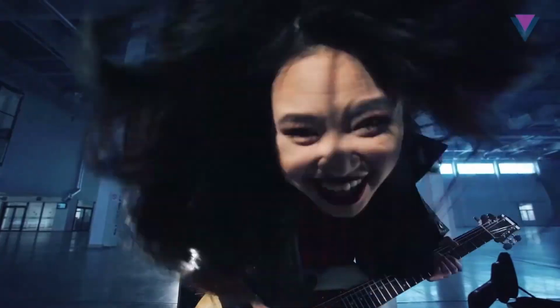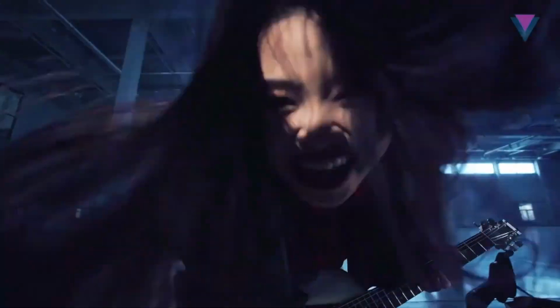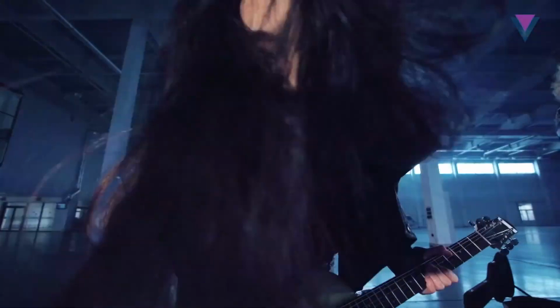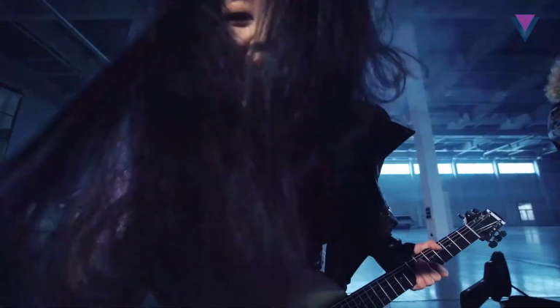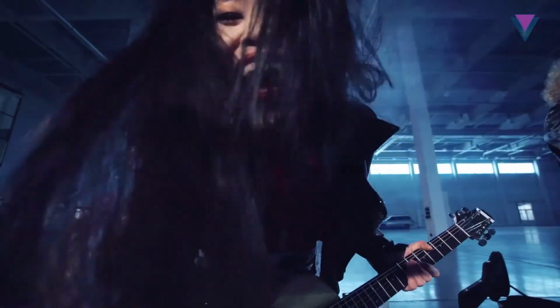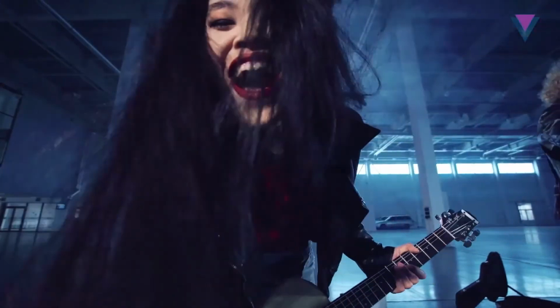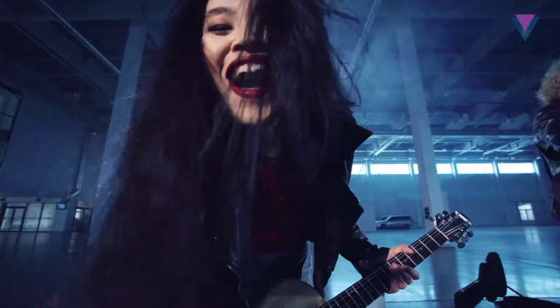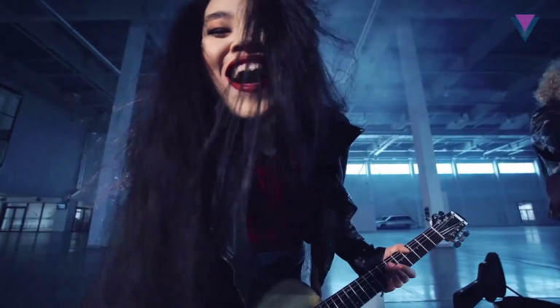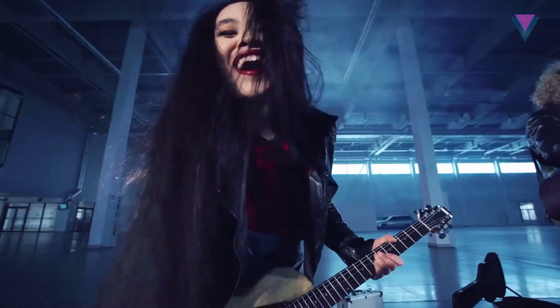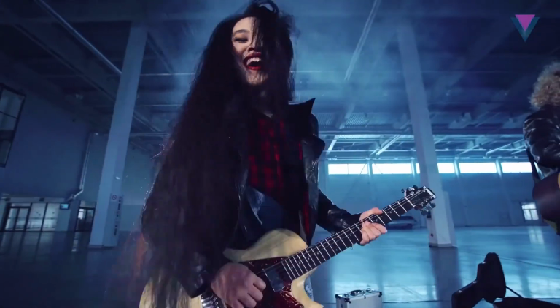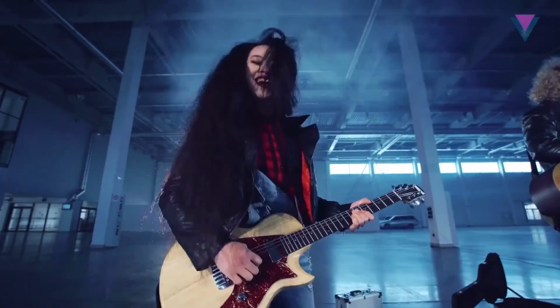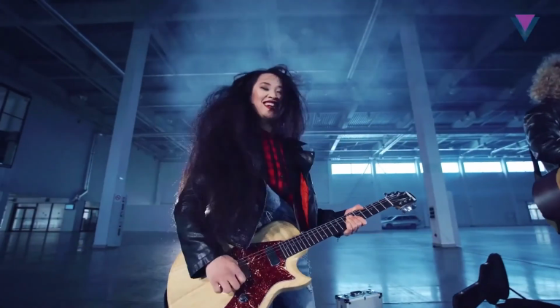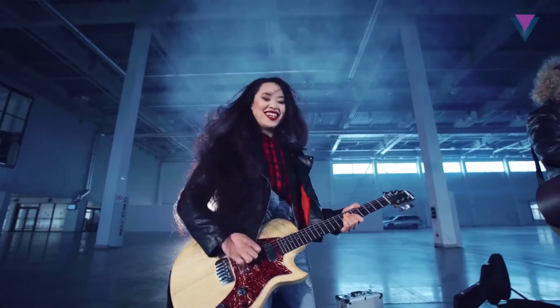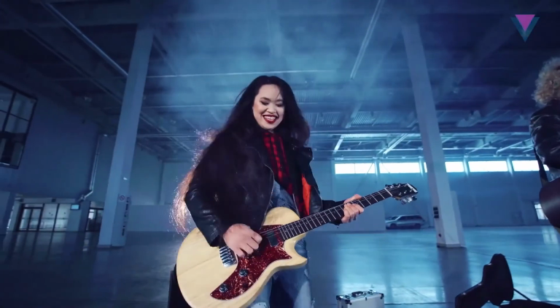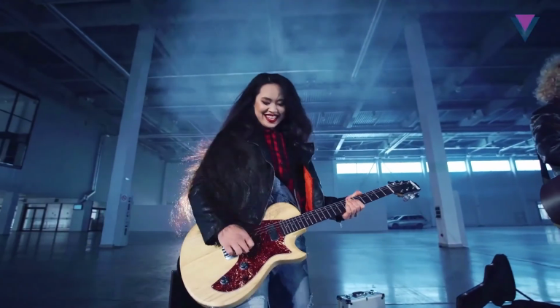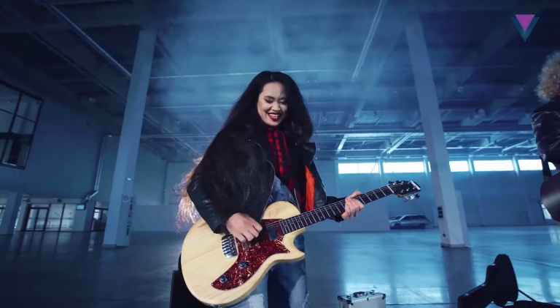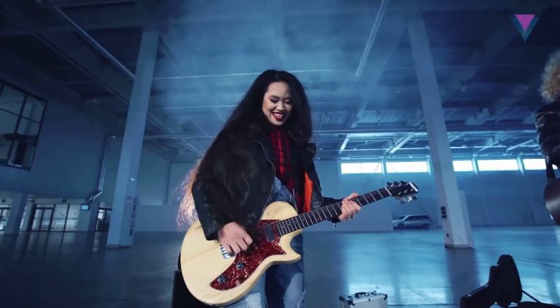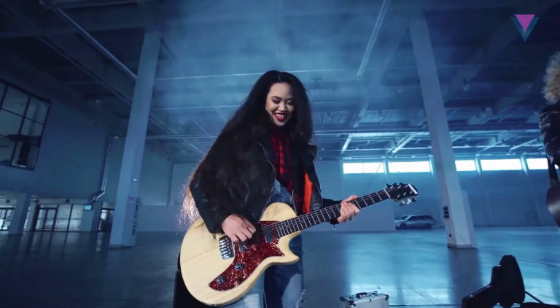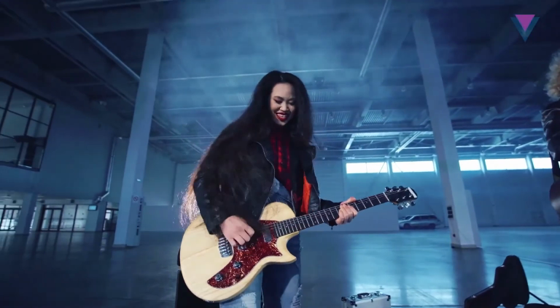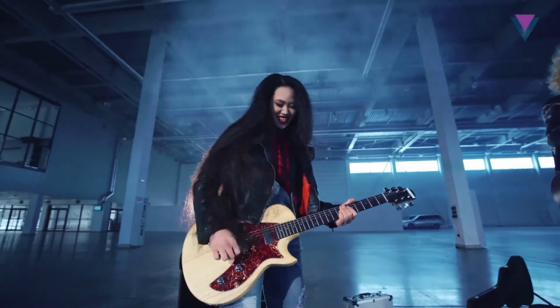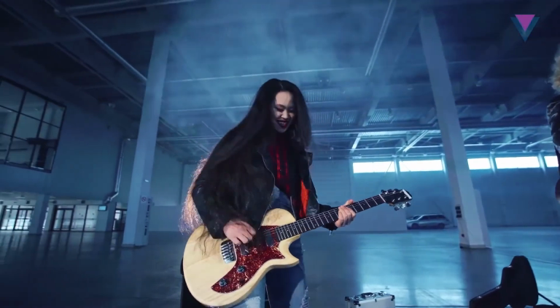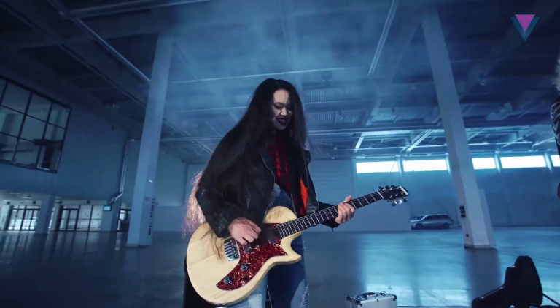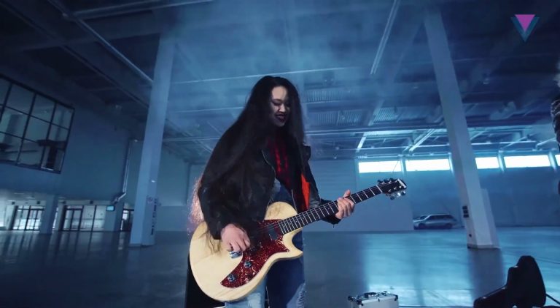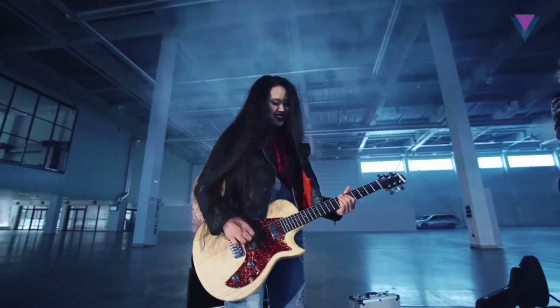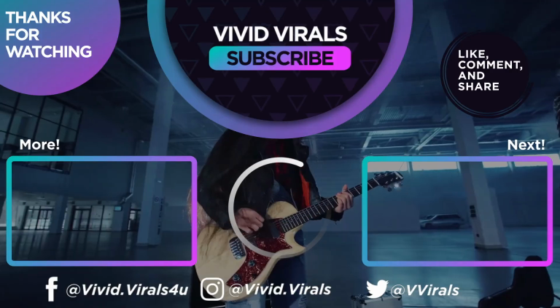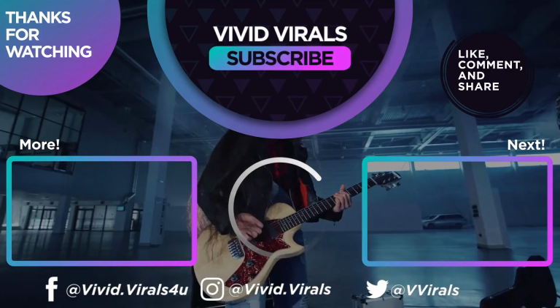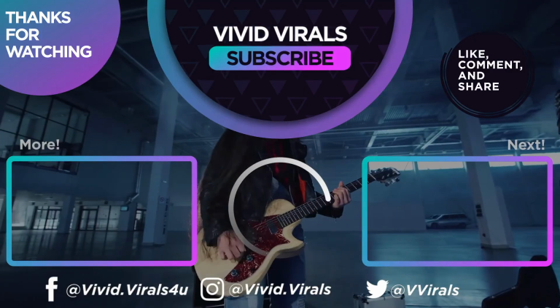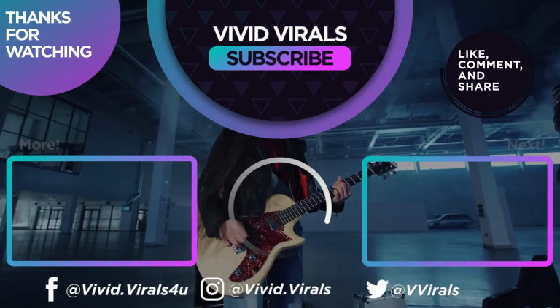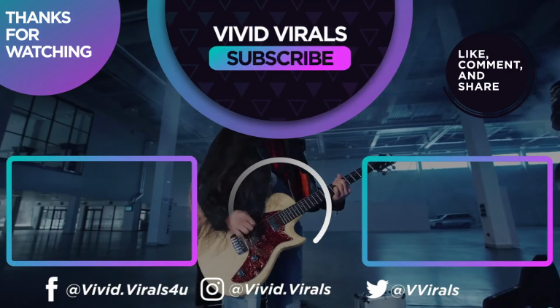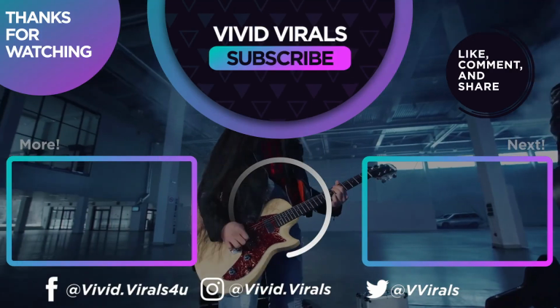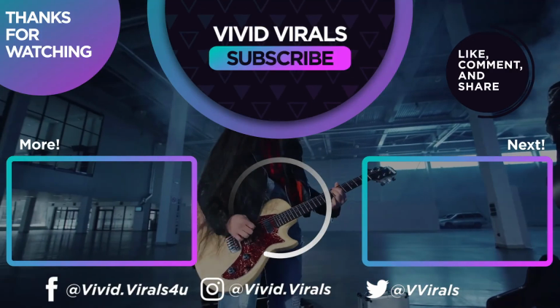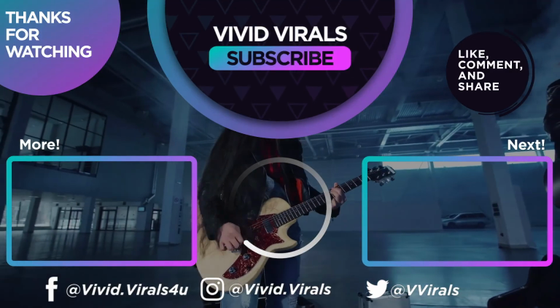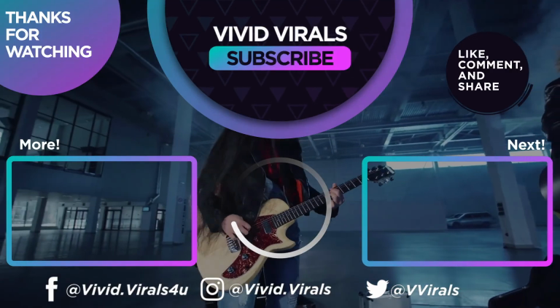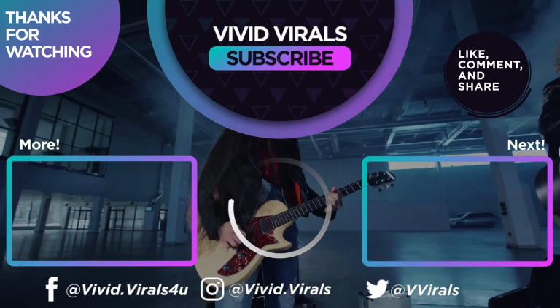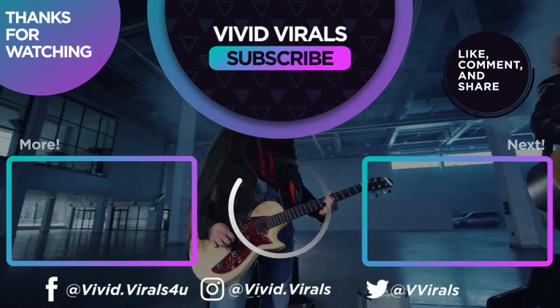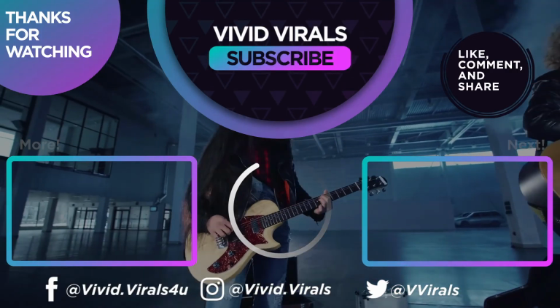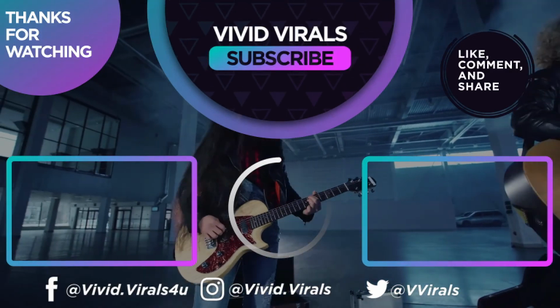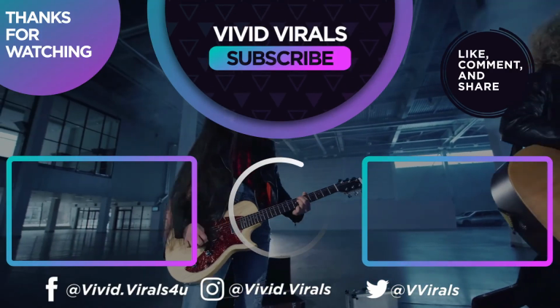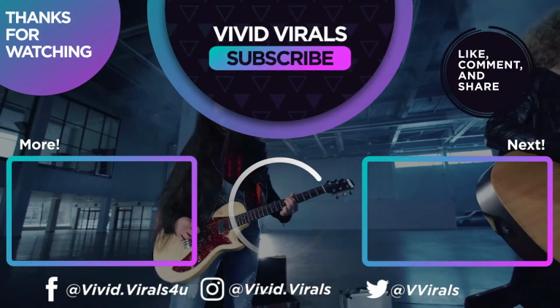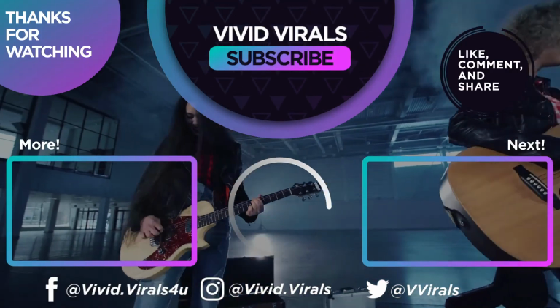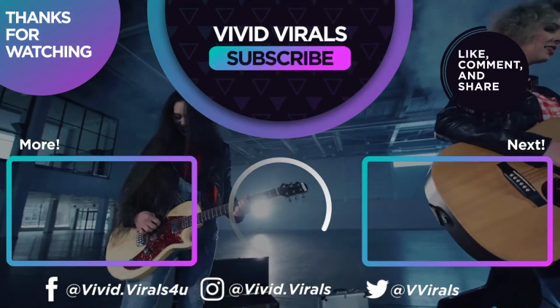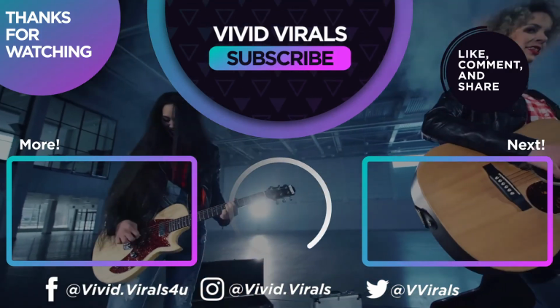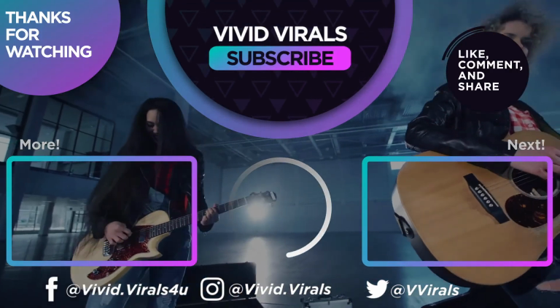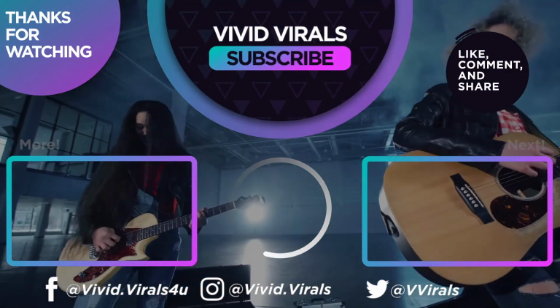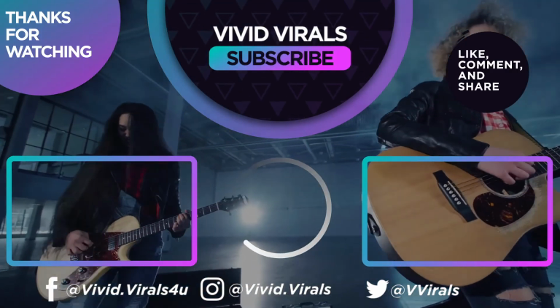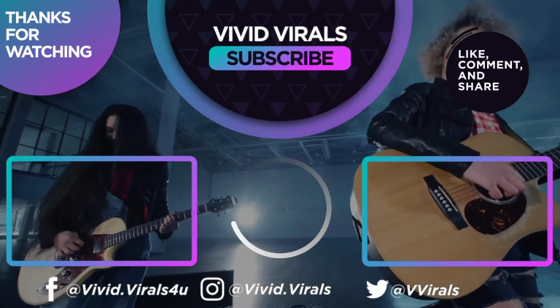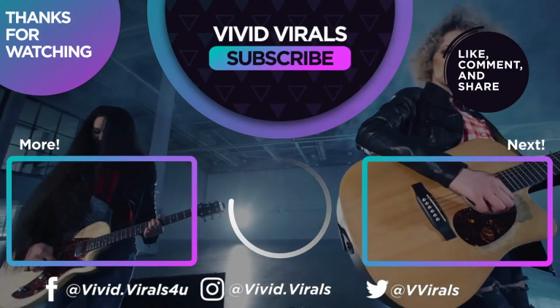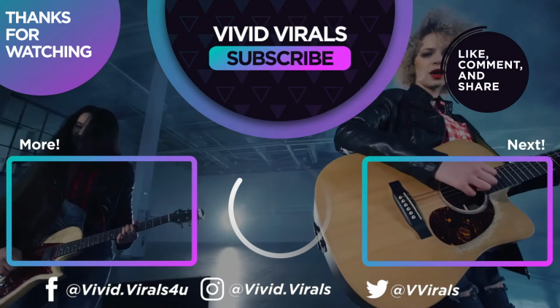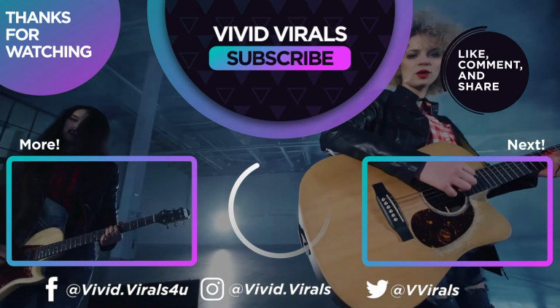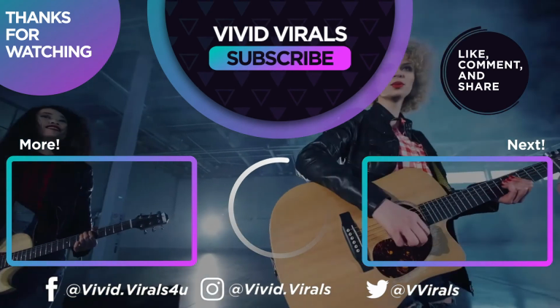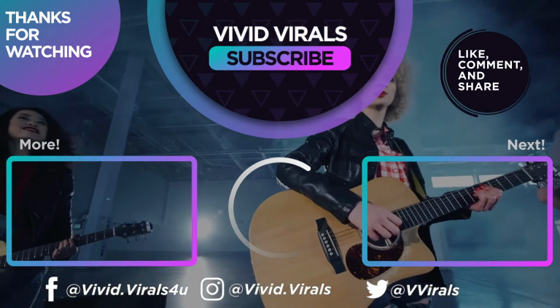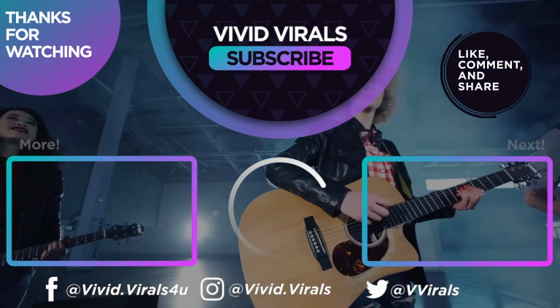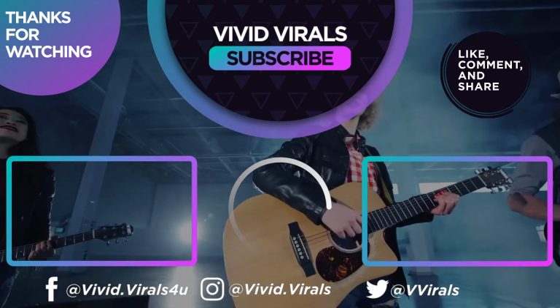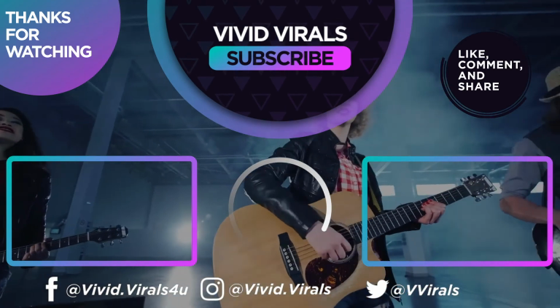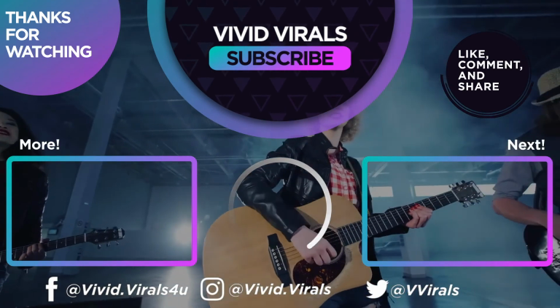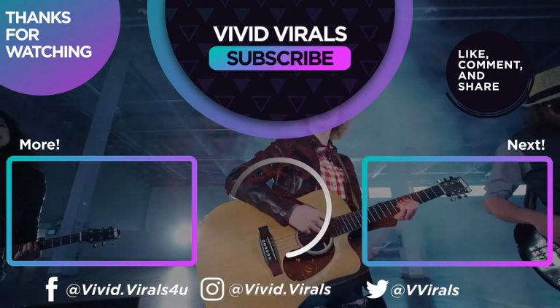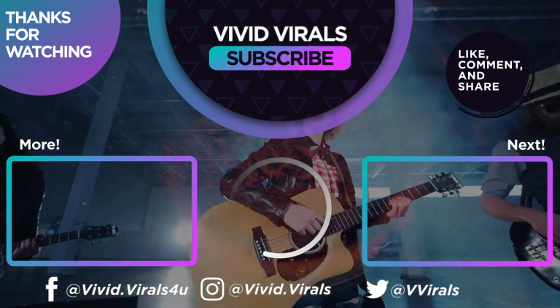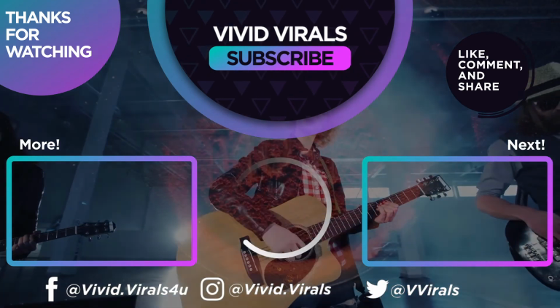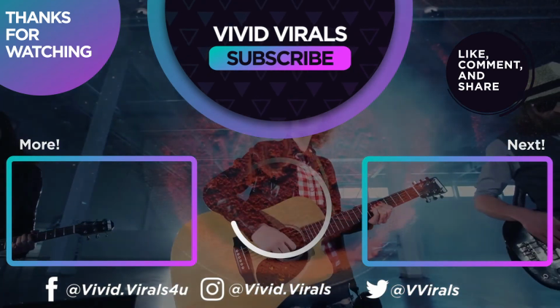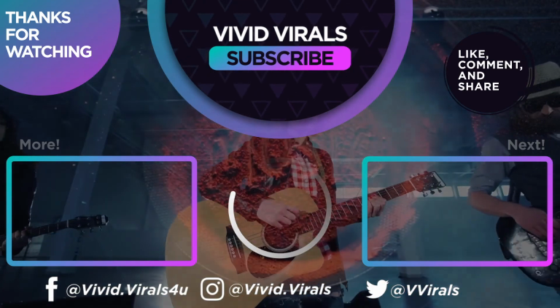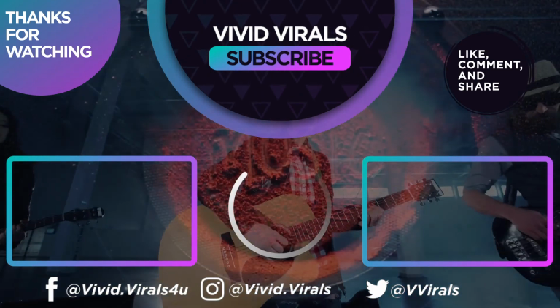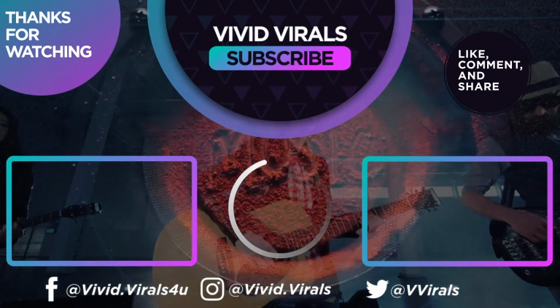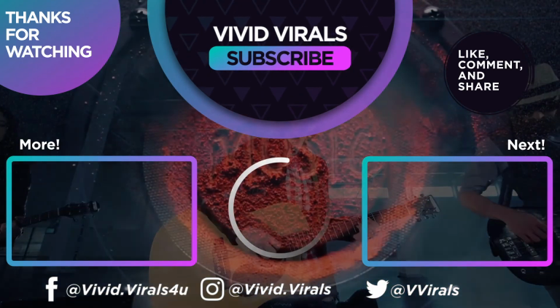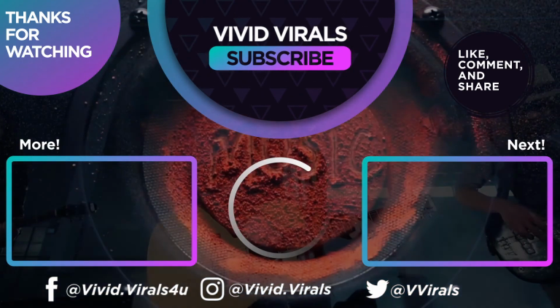This video has been made so that you can learn about new musical instruments. I hope you had fun watching. See you next time.